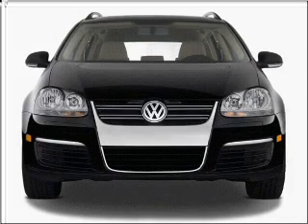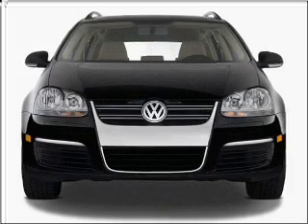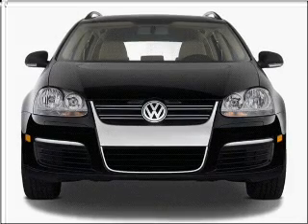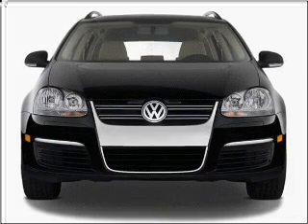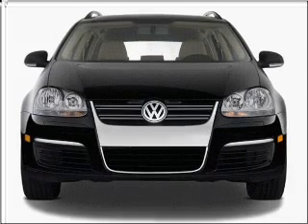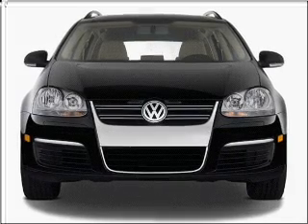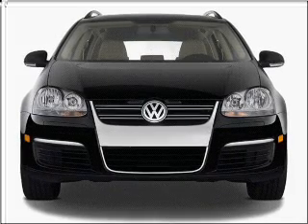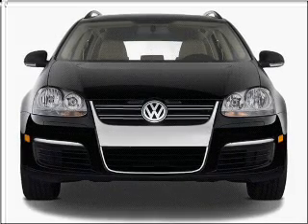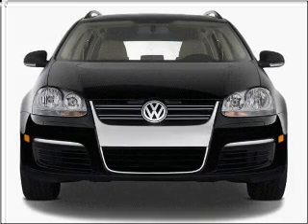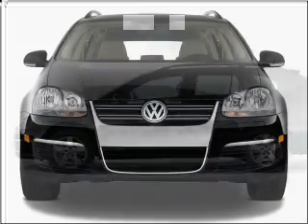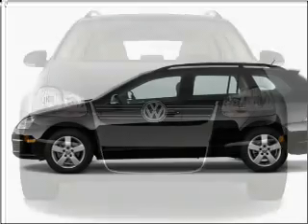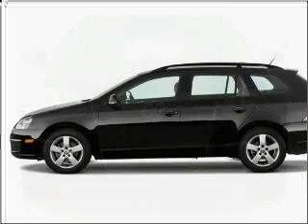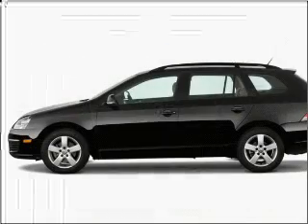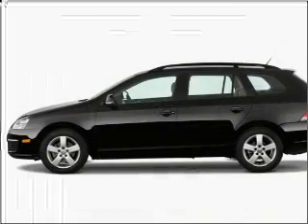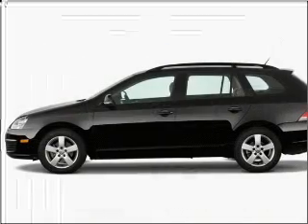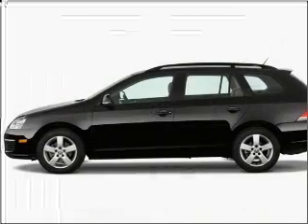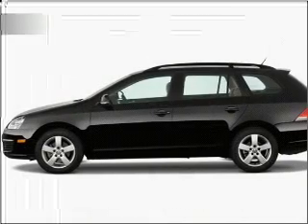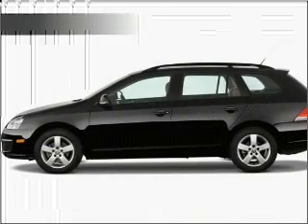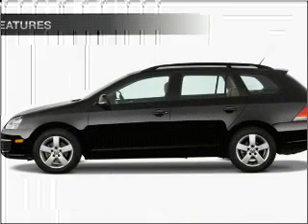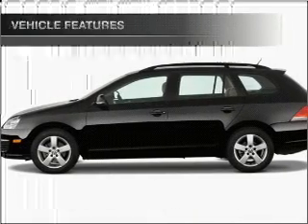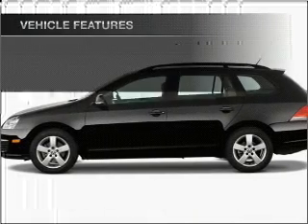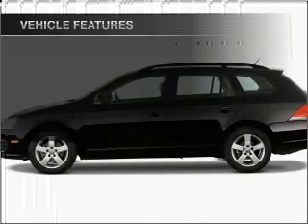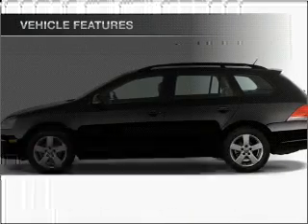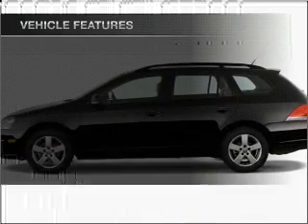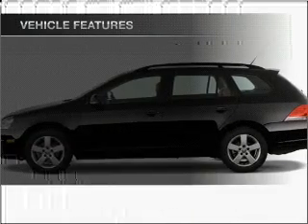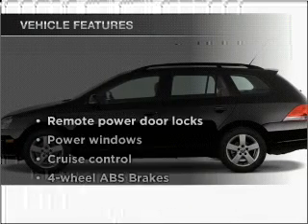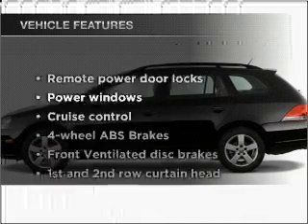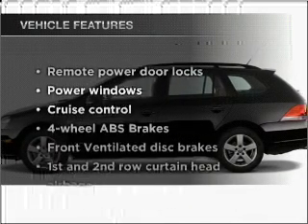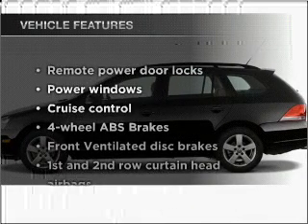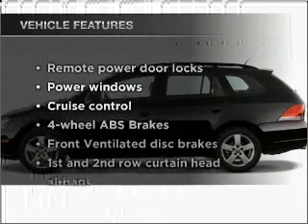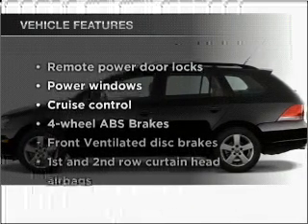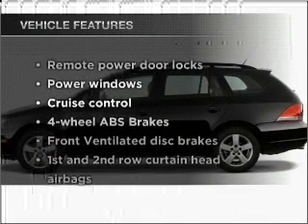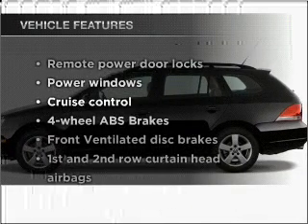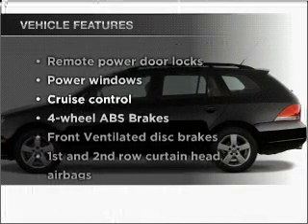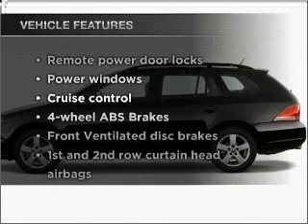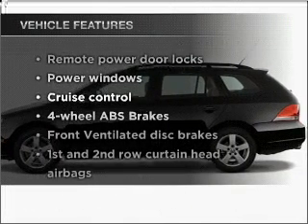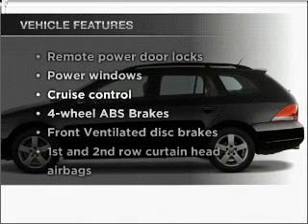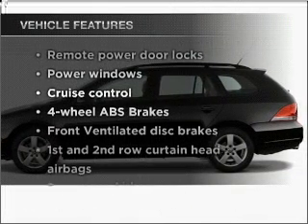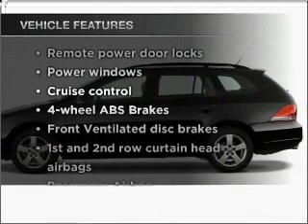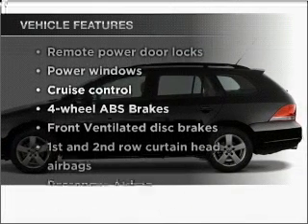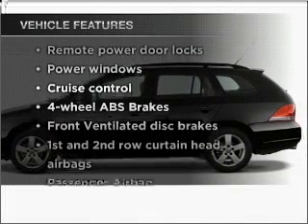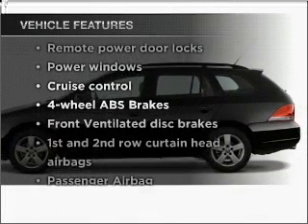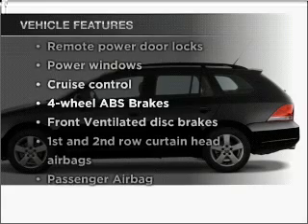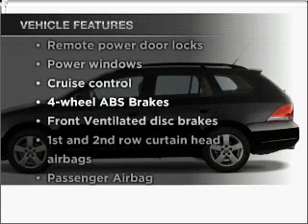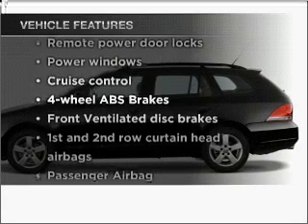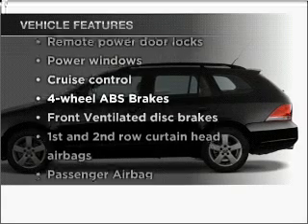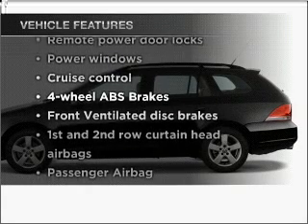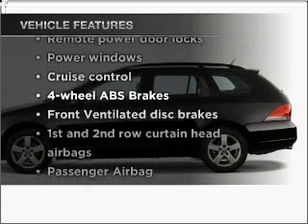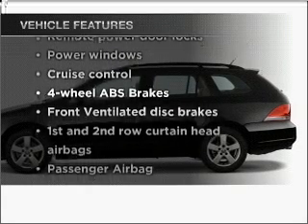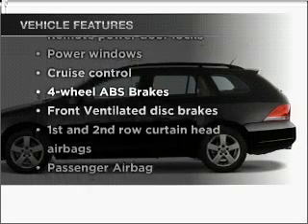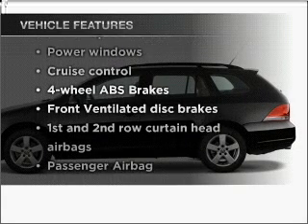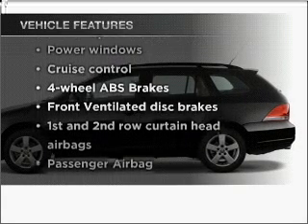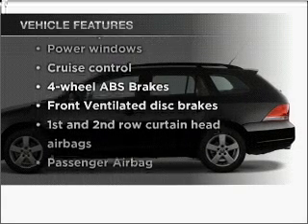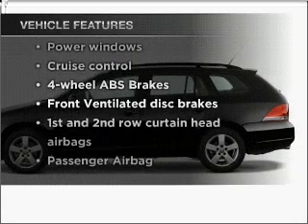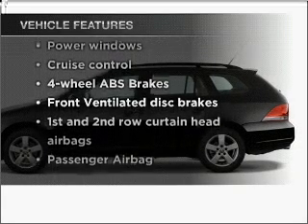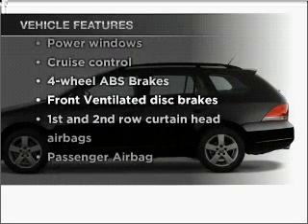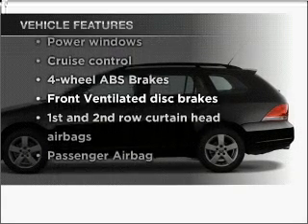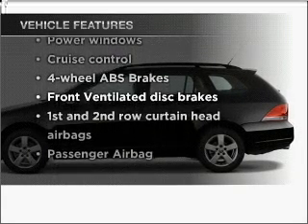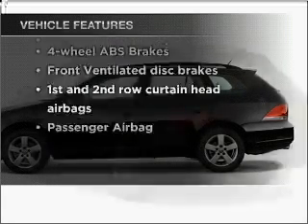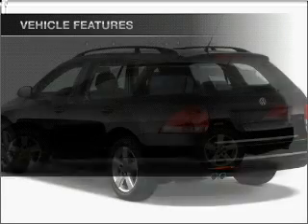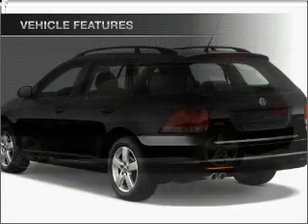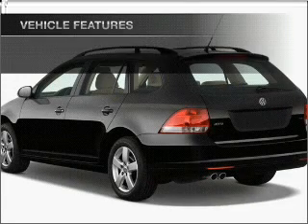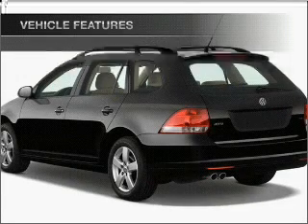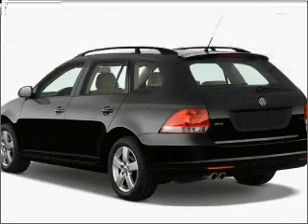Indulge in the comfort of heated seats. And with these notable features, you won't want to miss out on the opportunity to own this amazing ride.